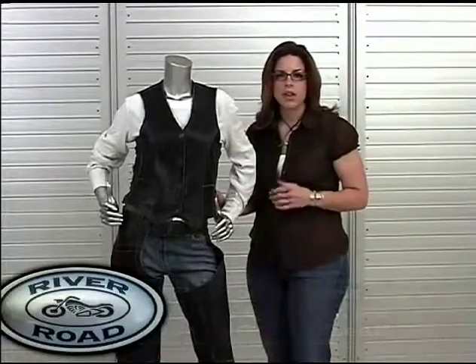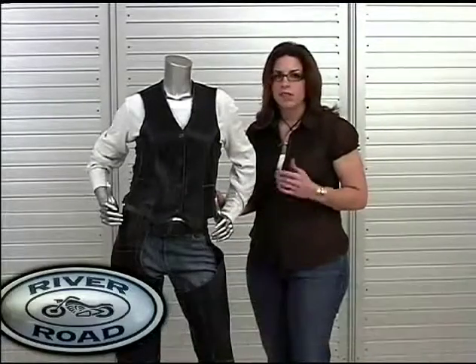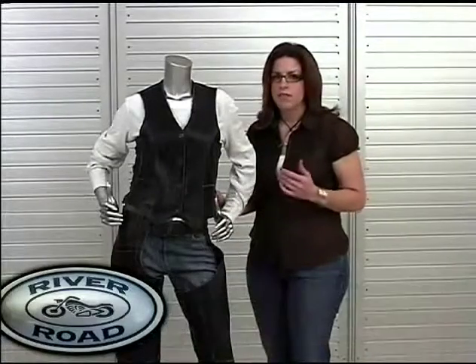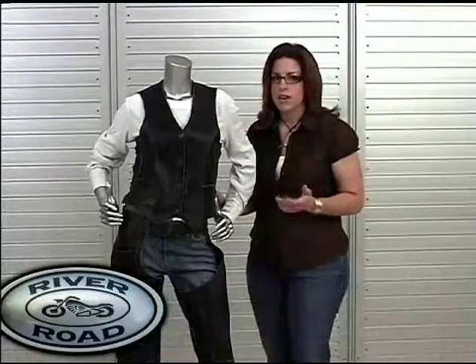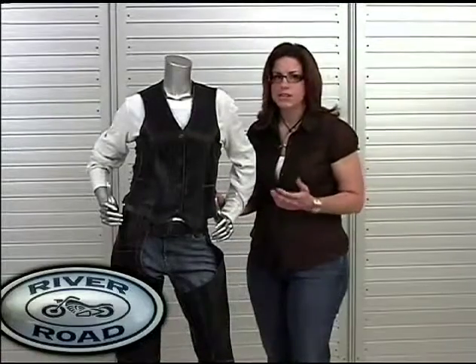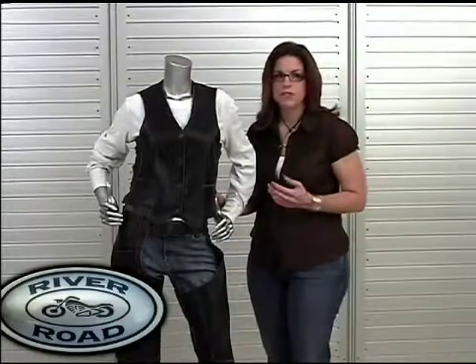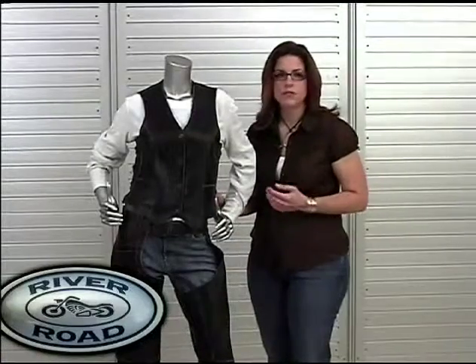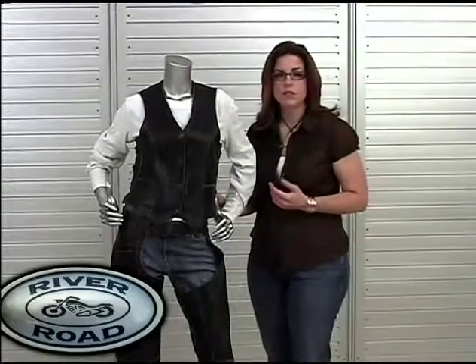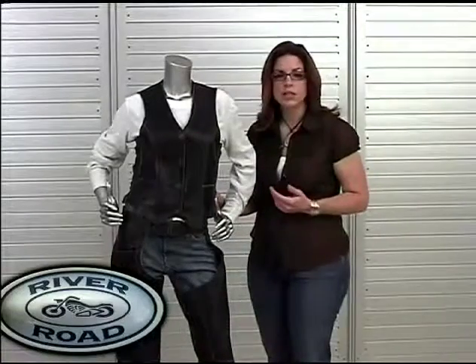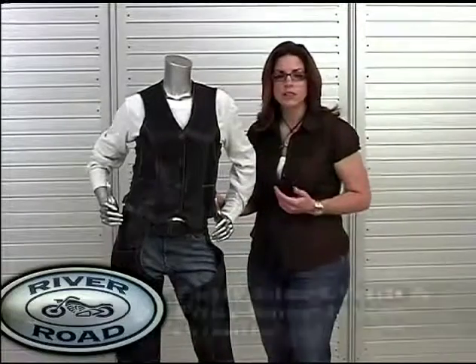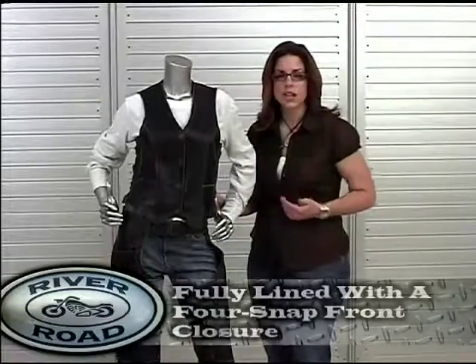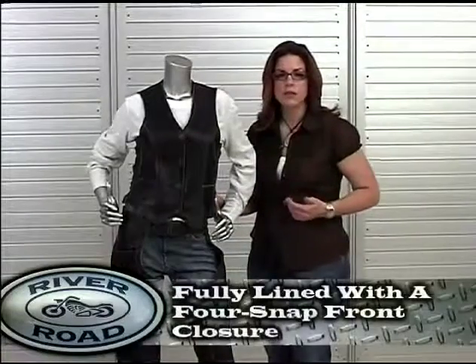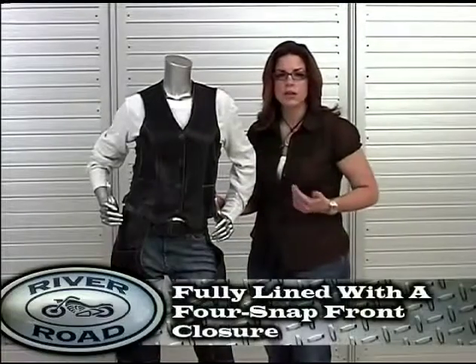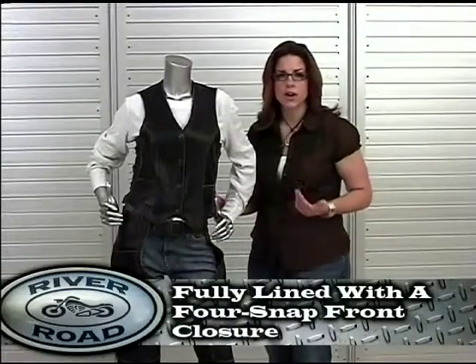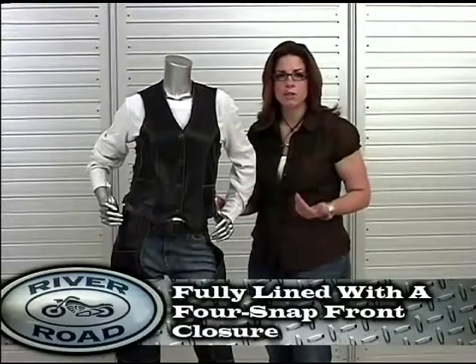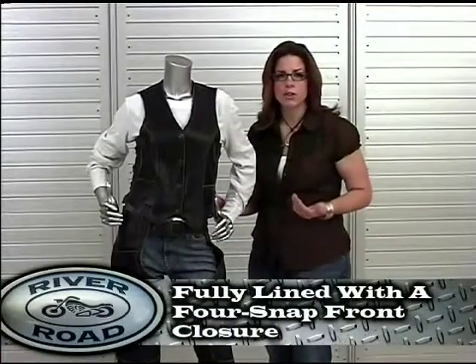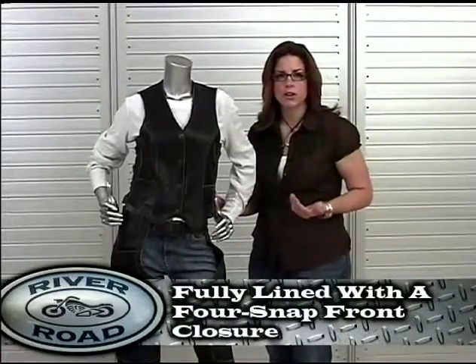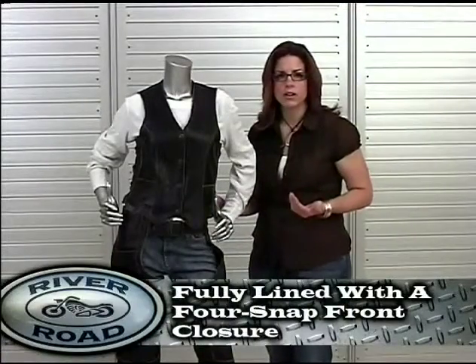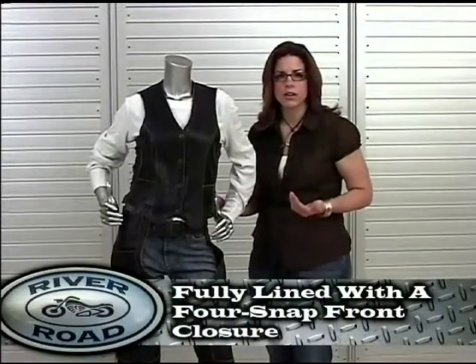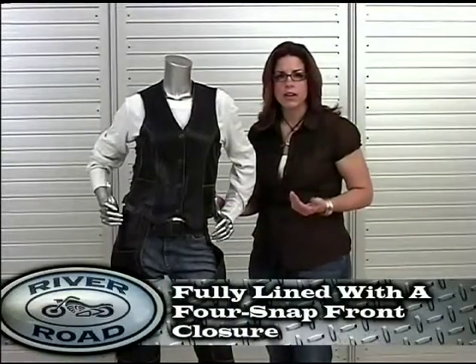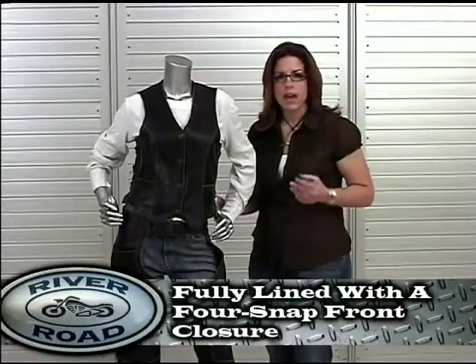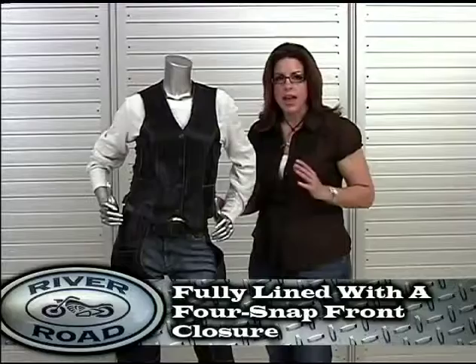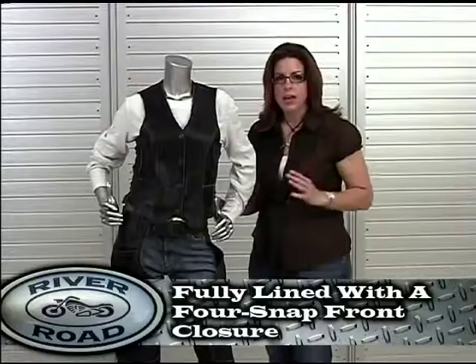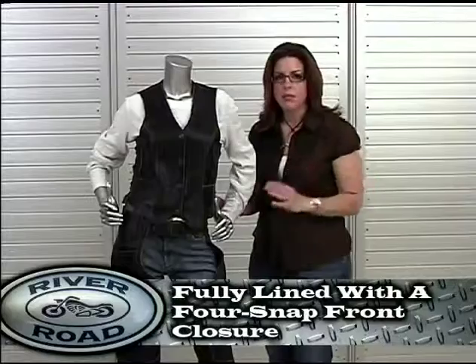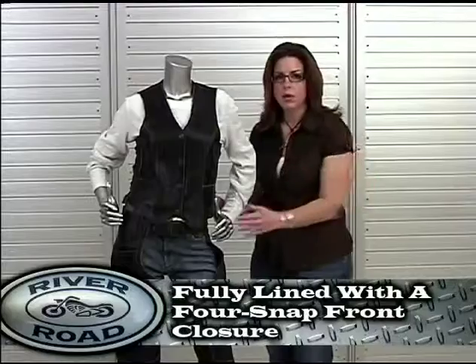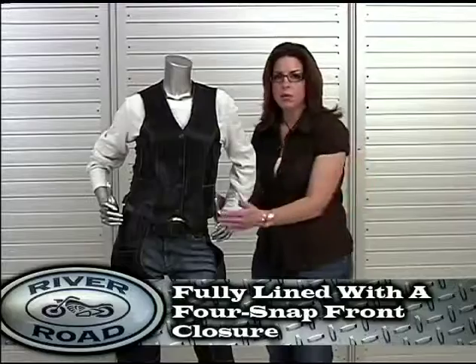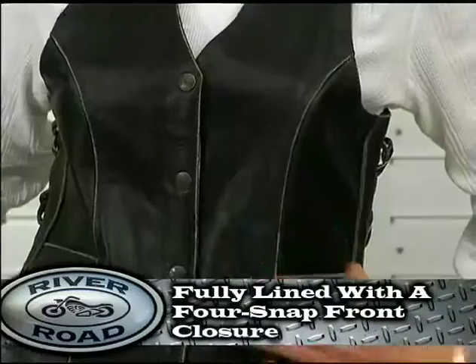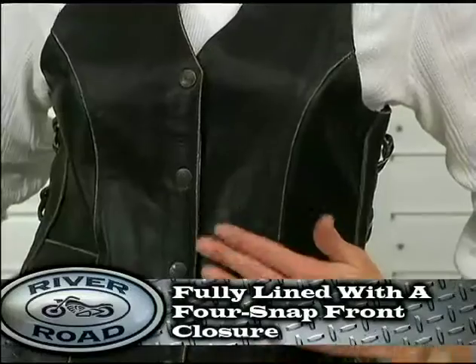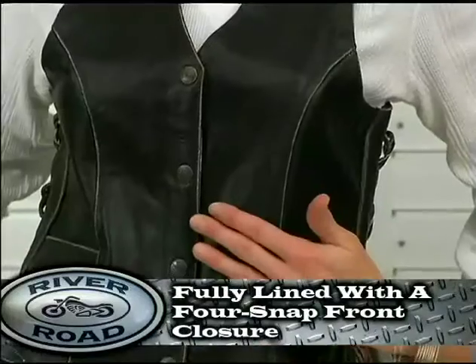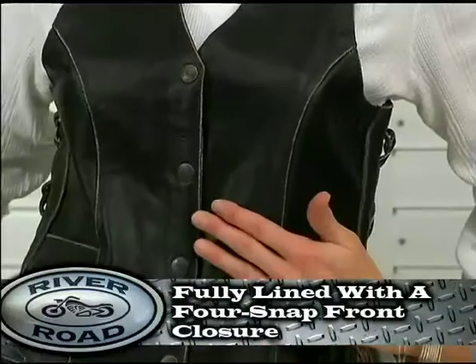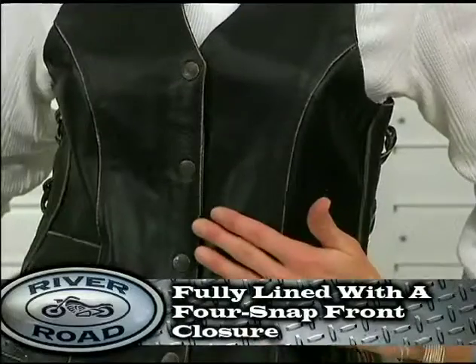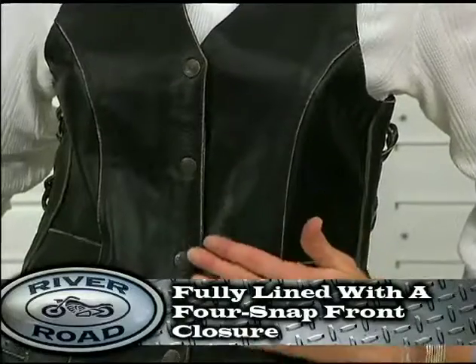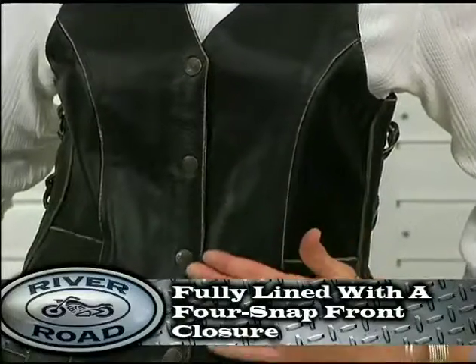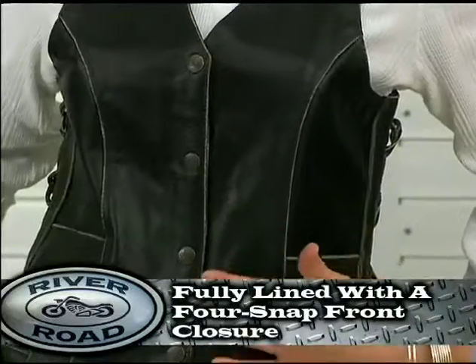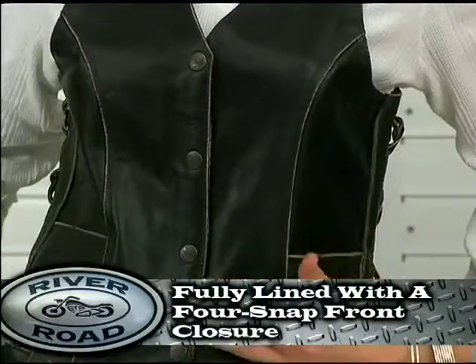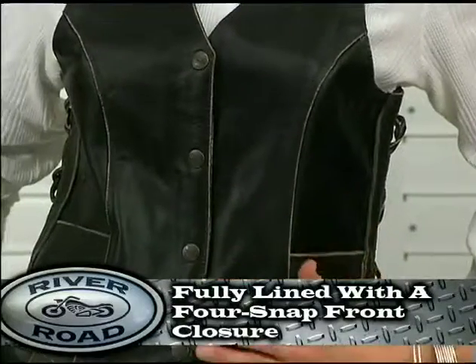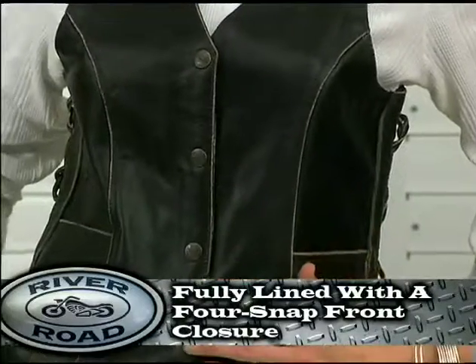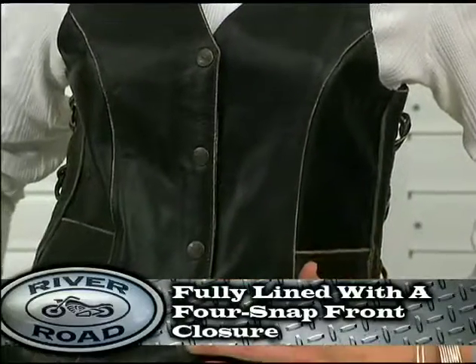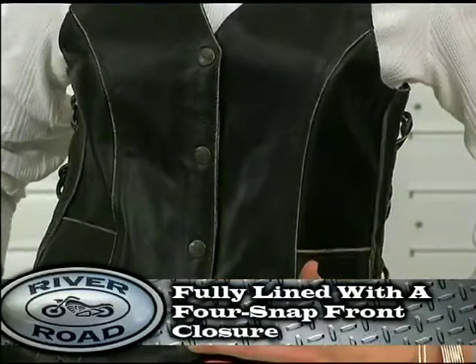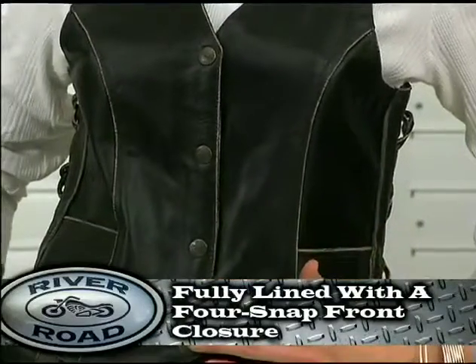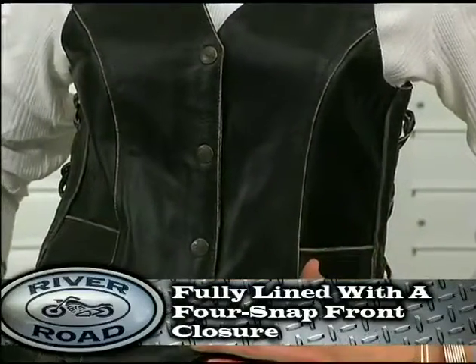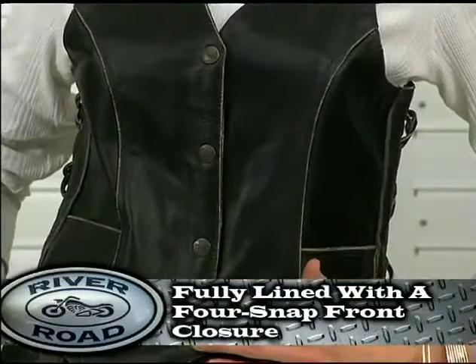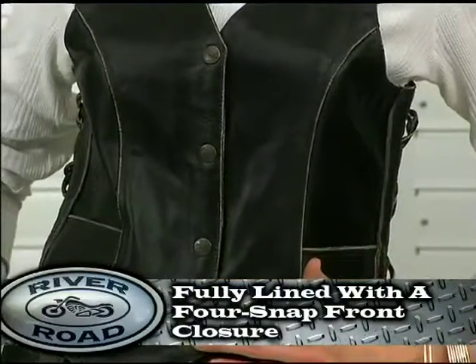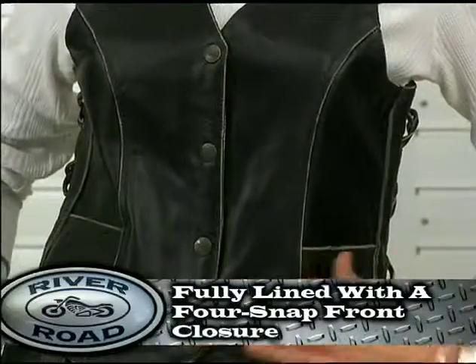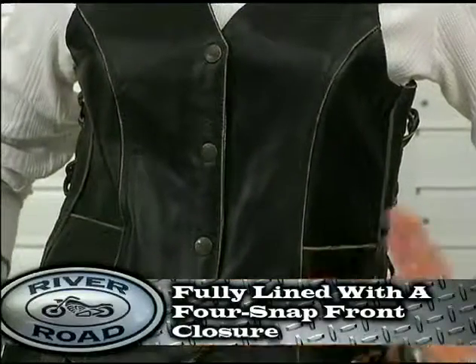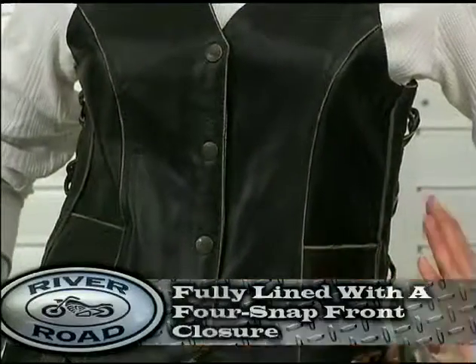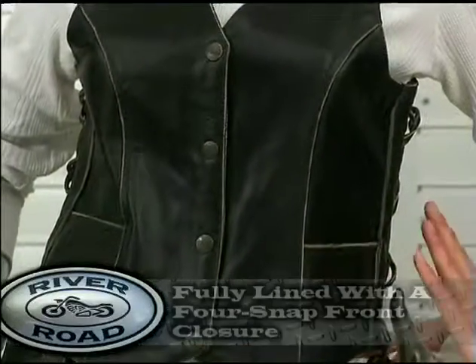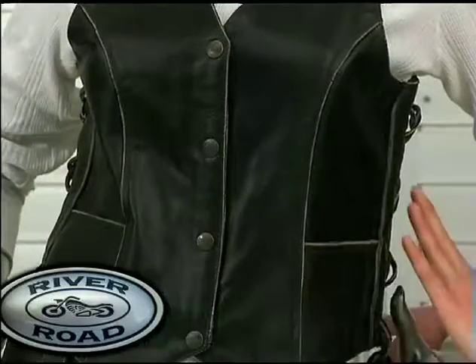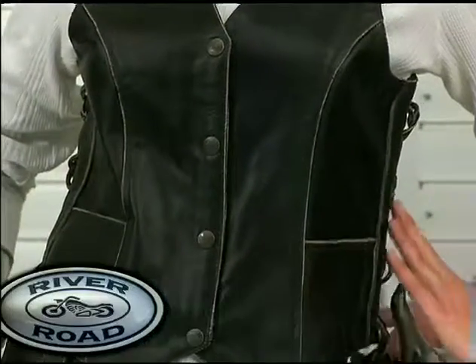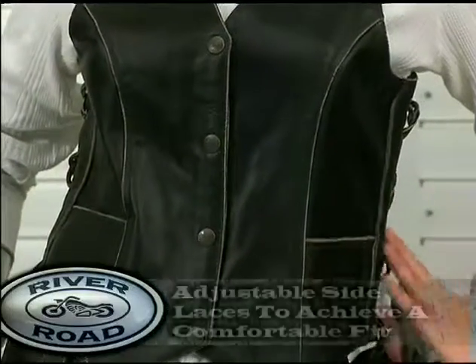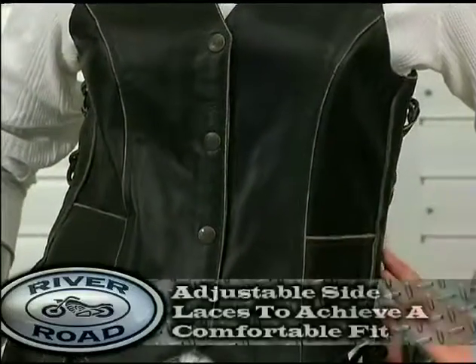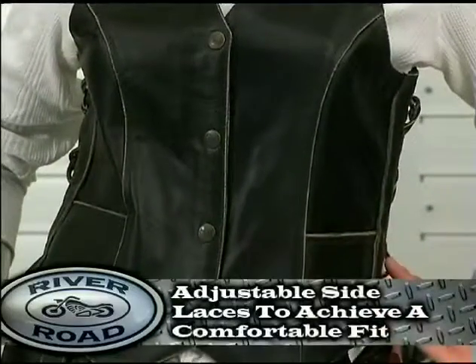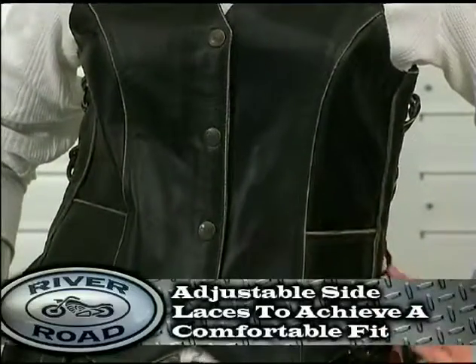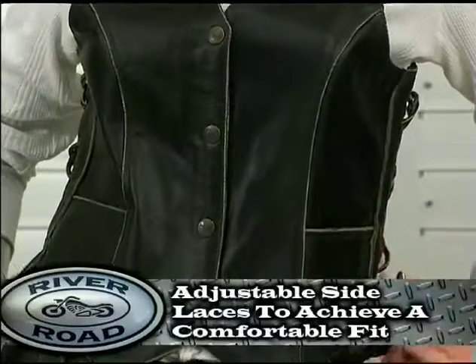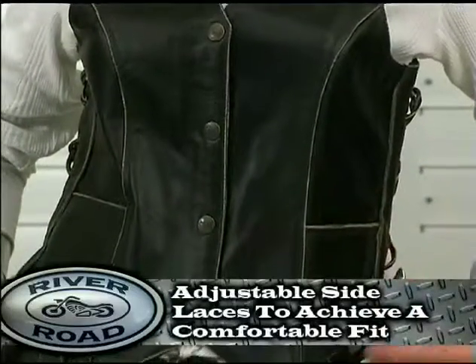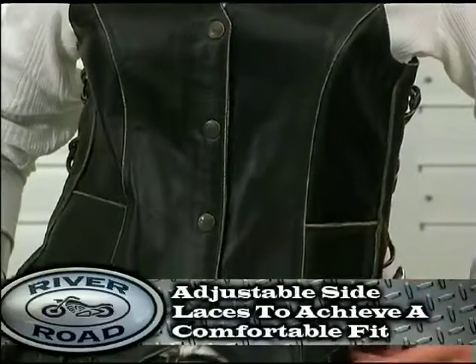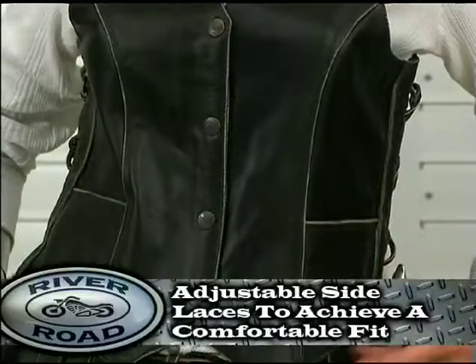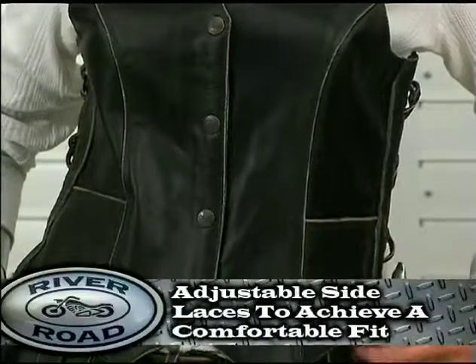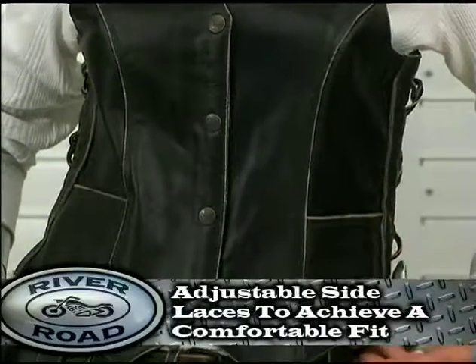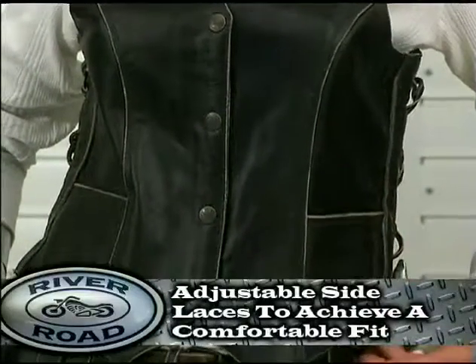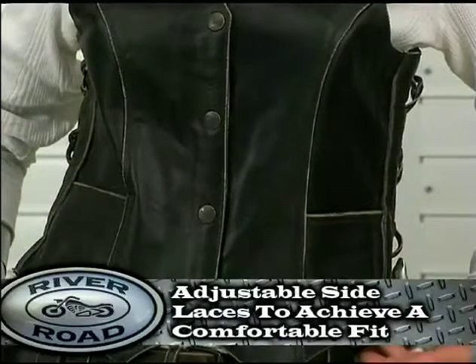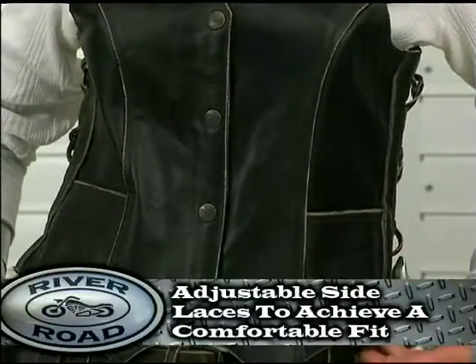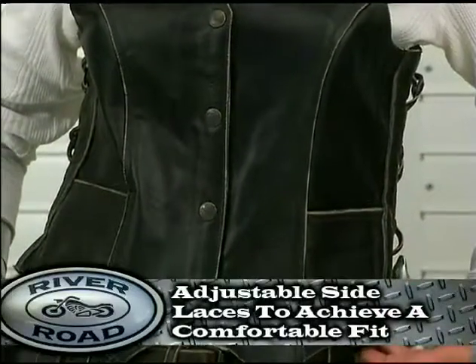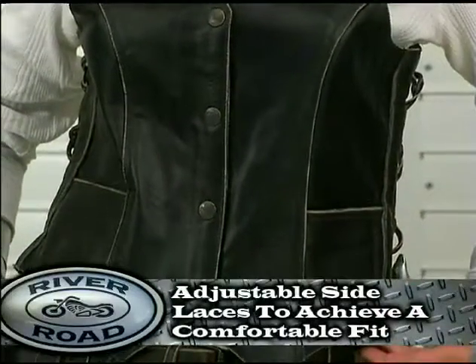The vest is fully lined for comfort and built with a four snap front closure. Lace sides allow for an adjustable fit.